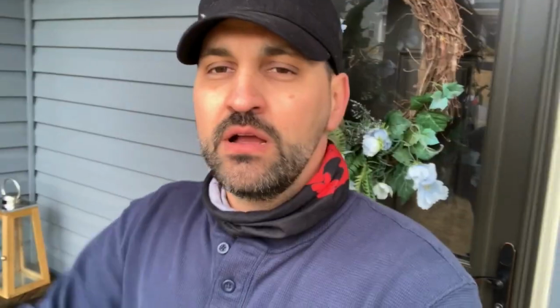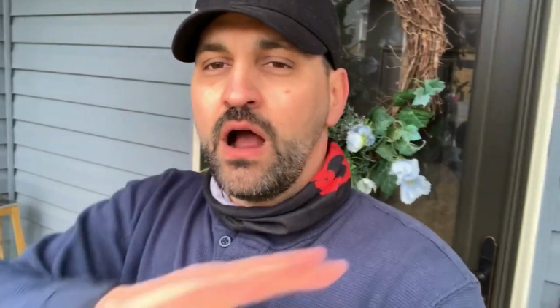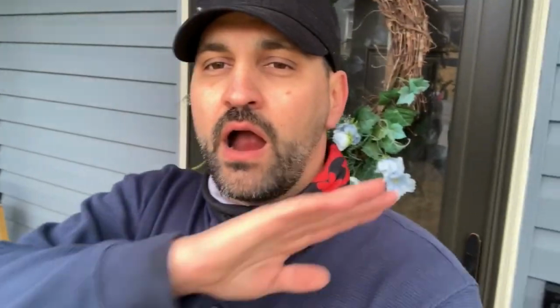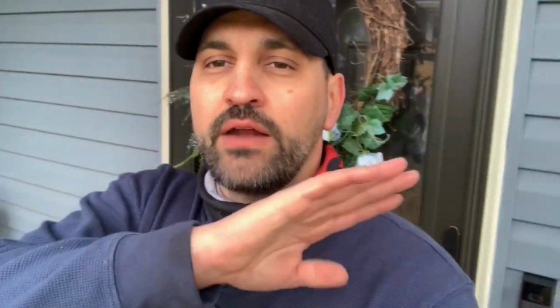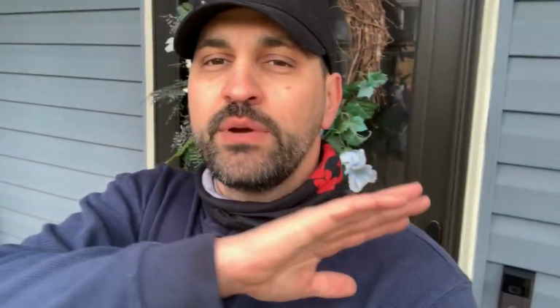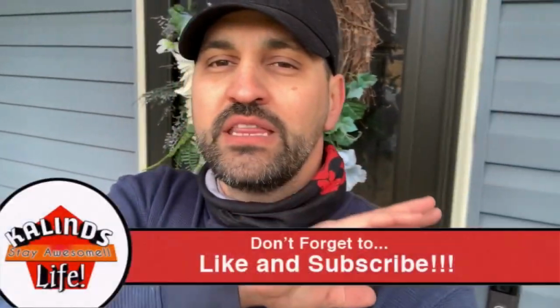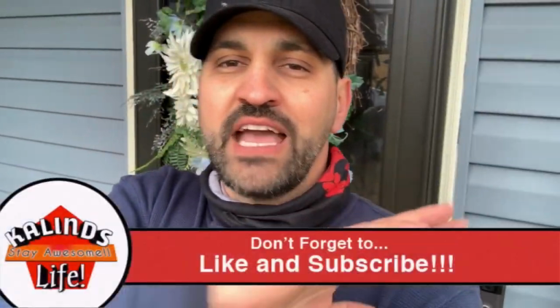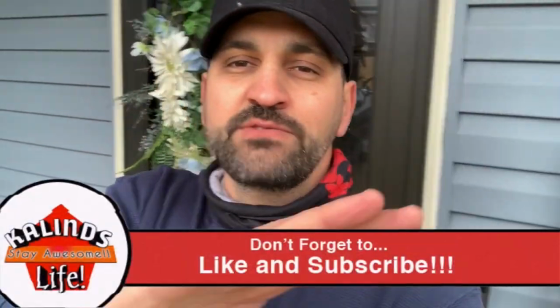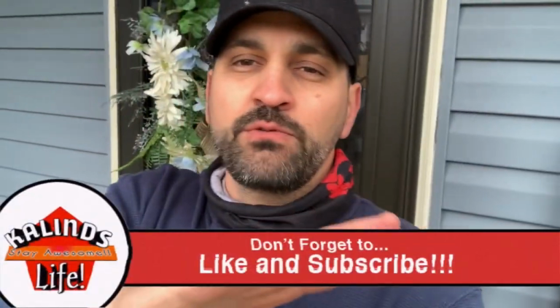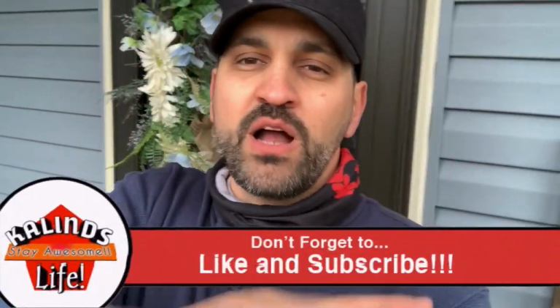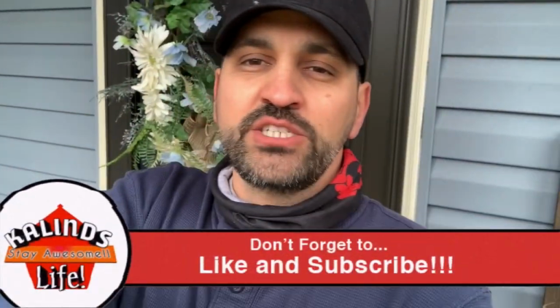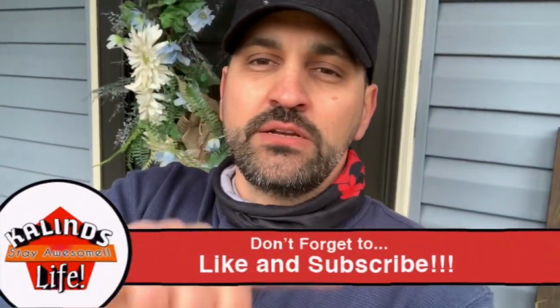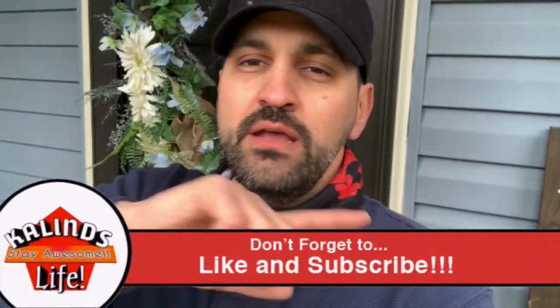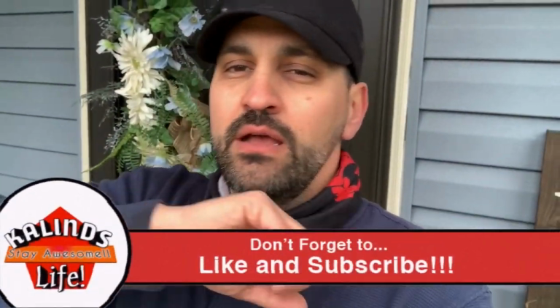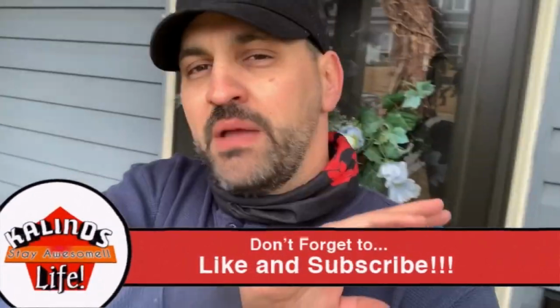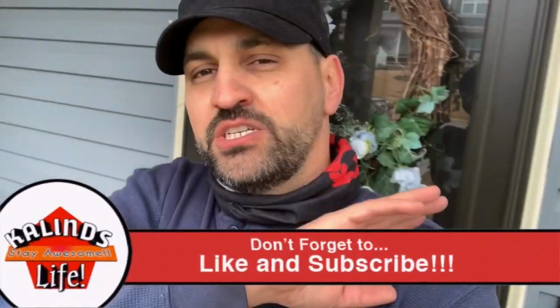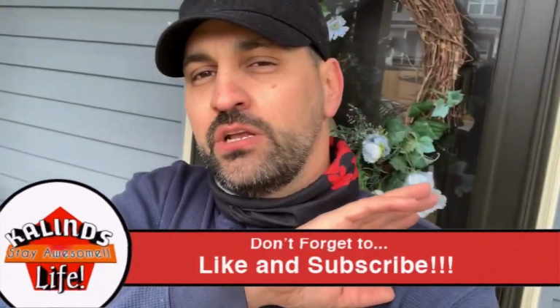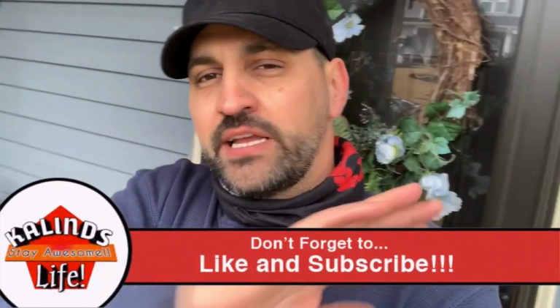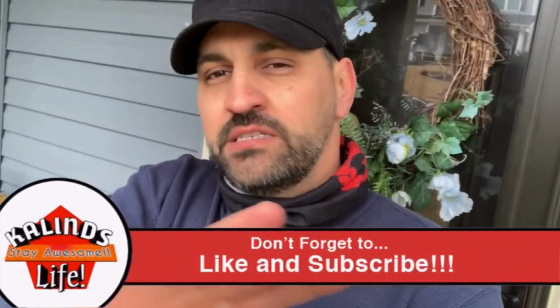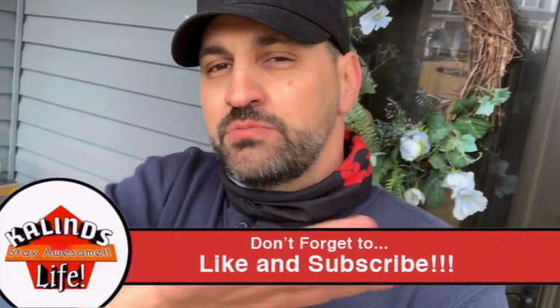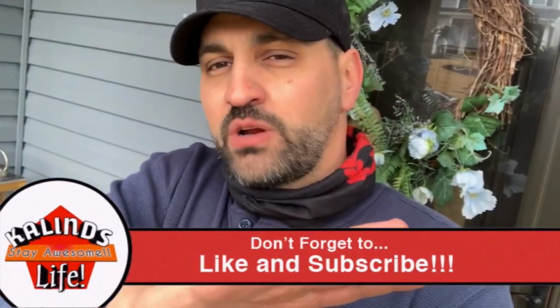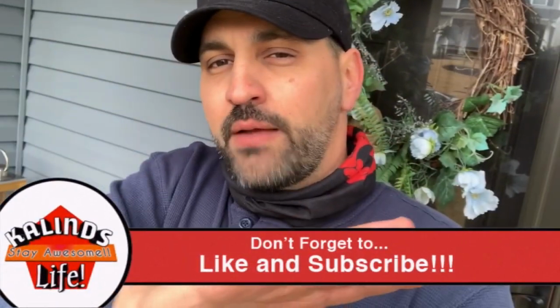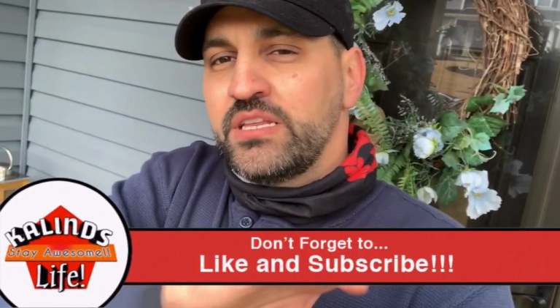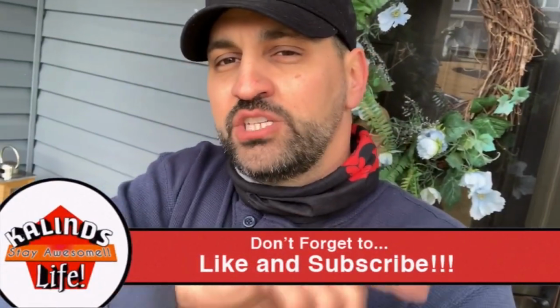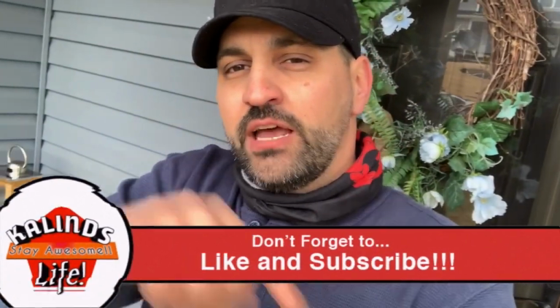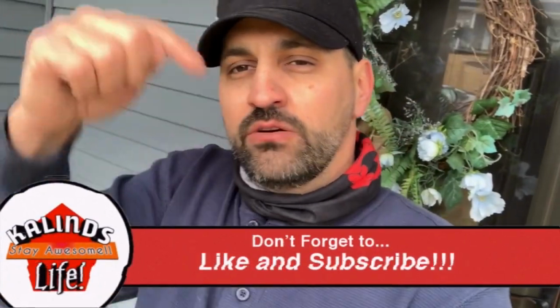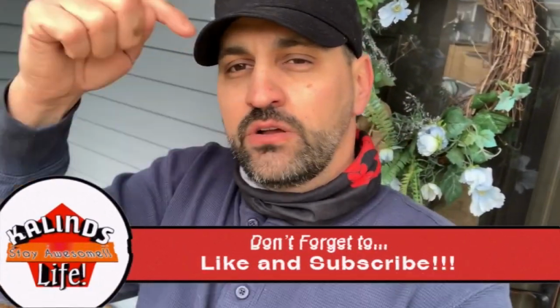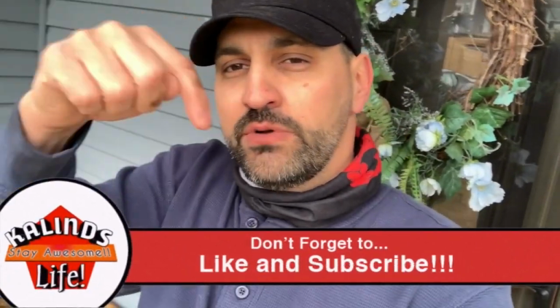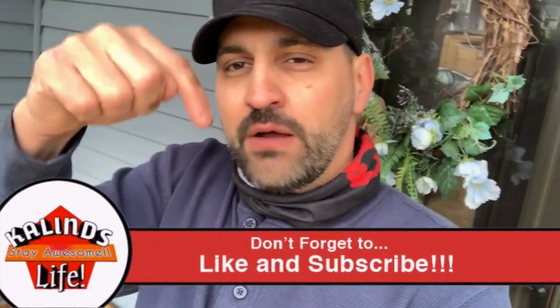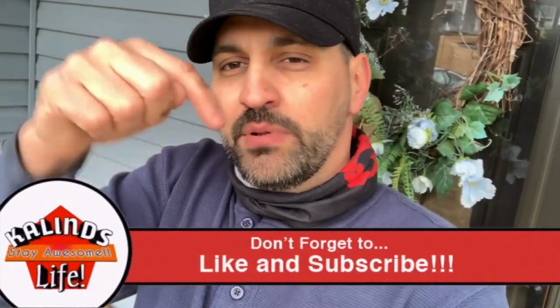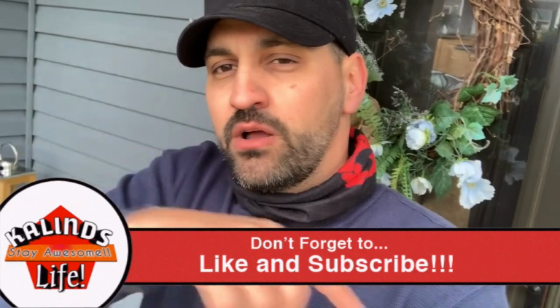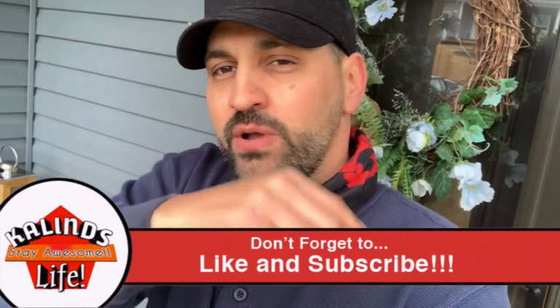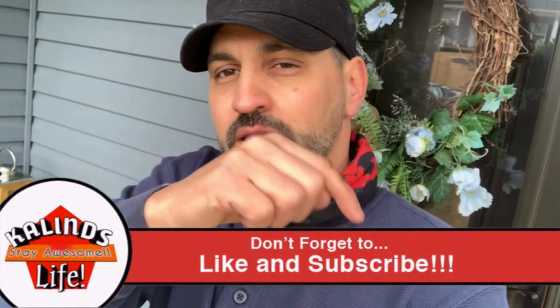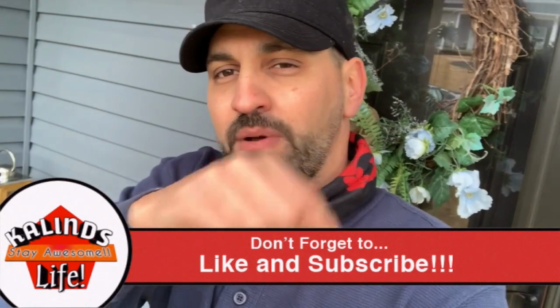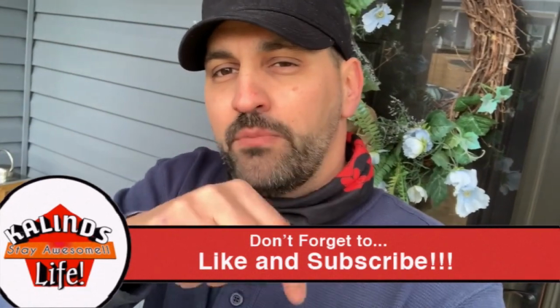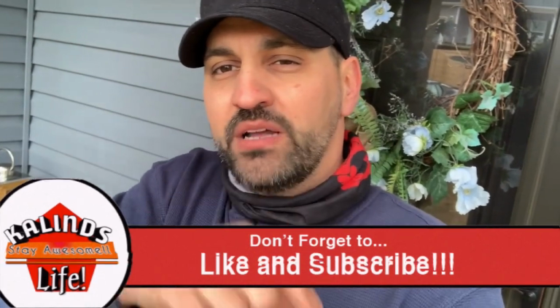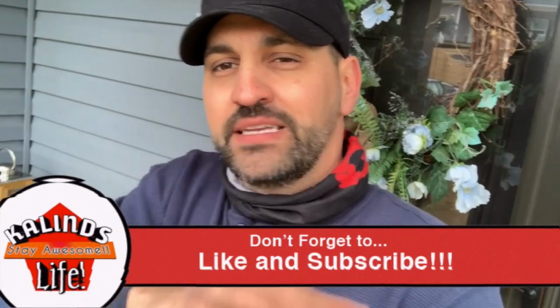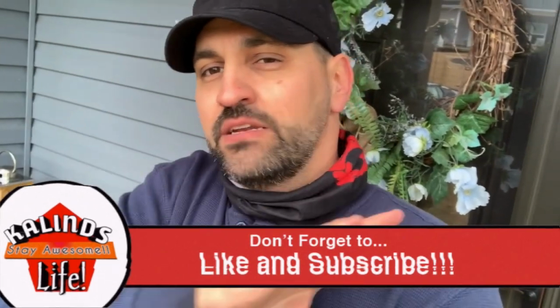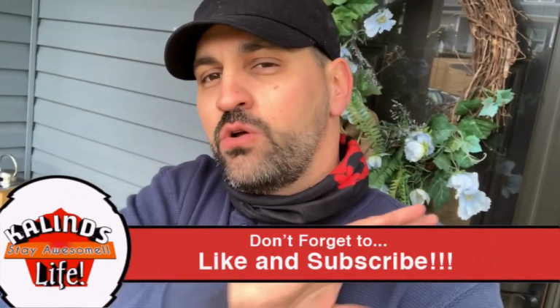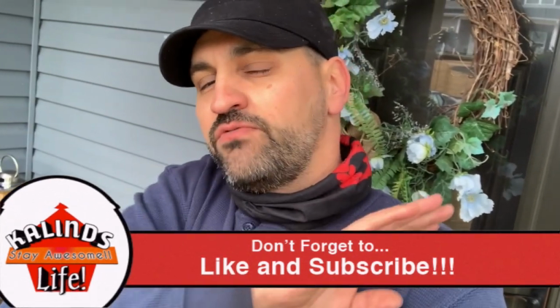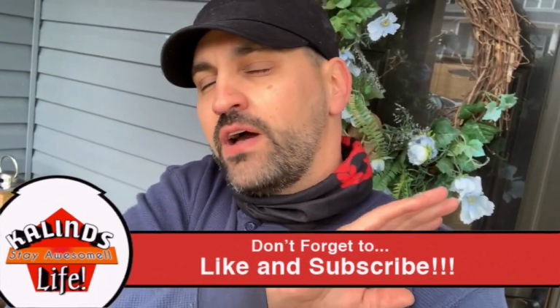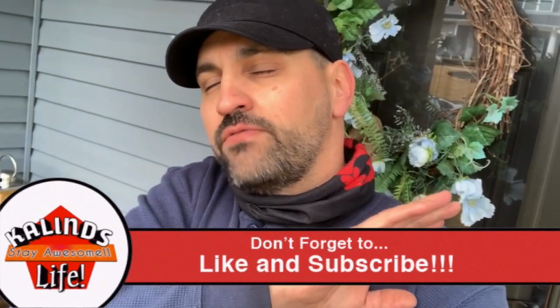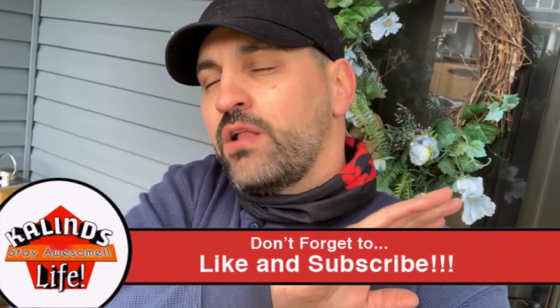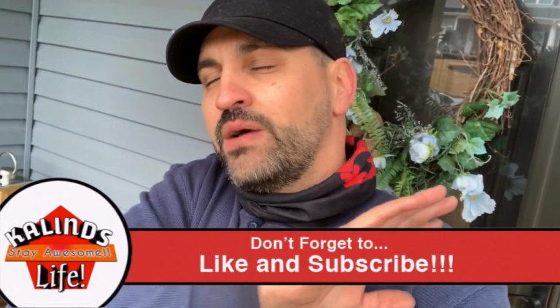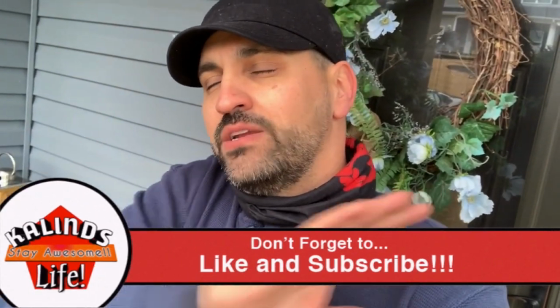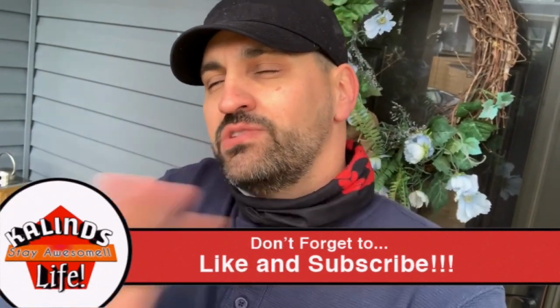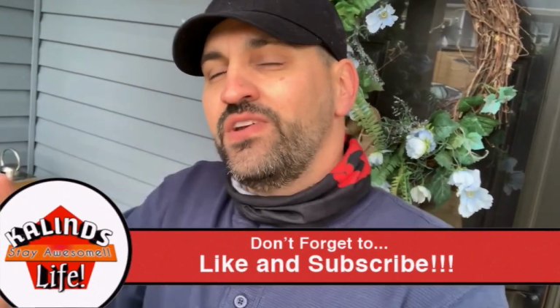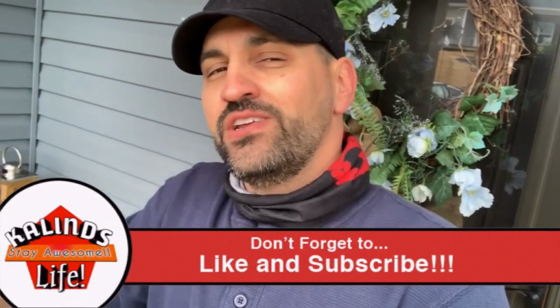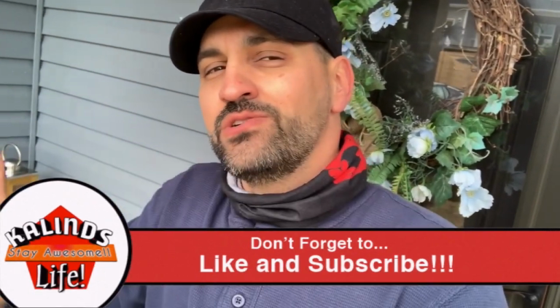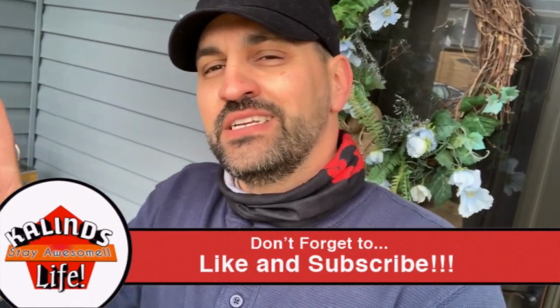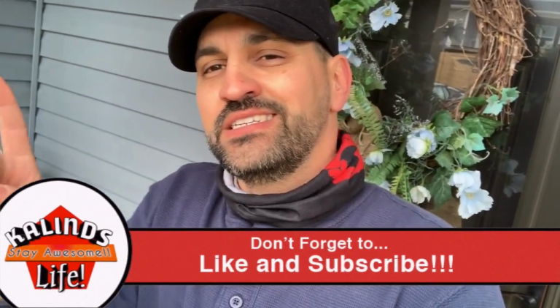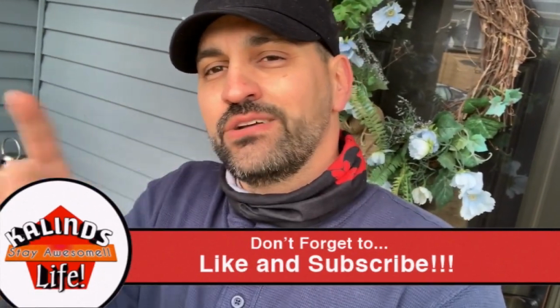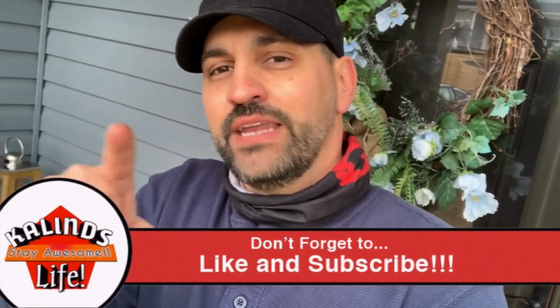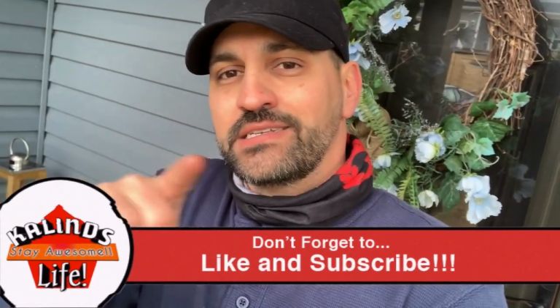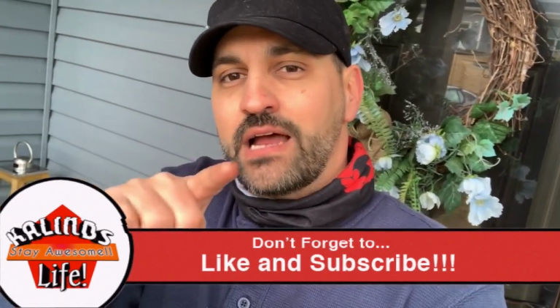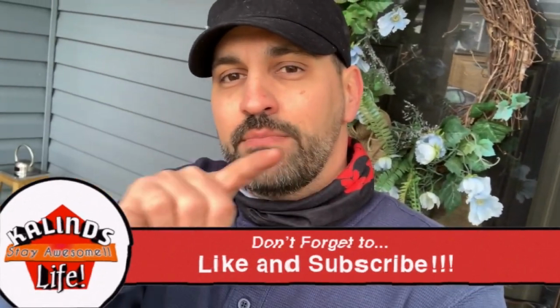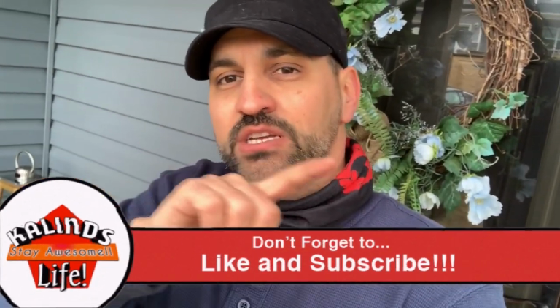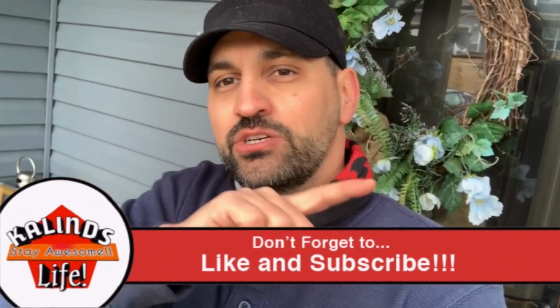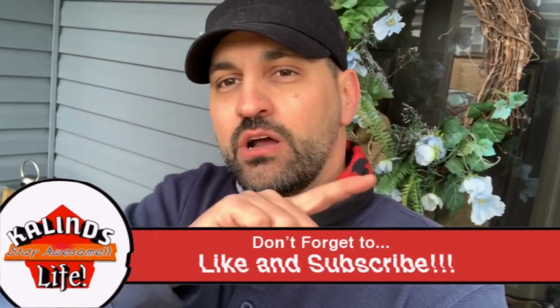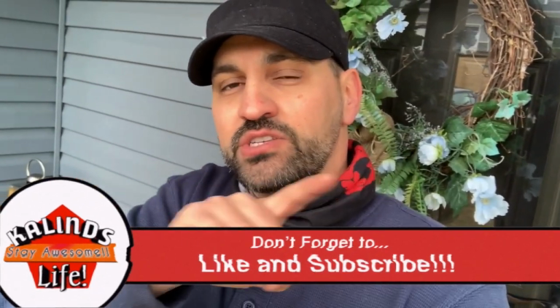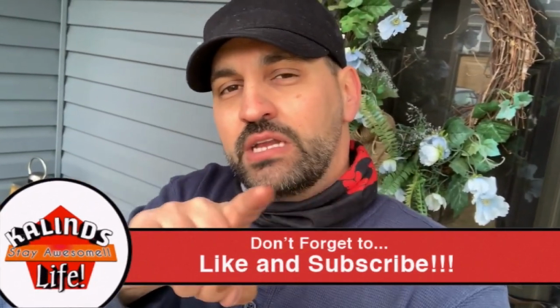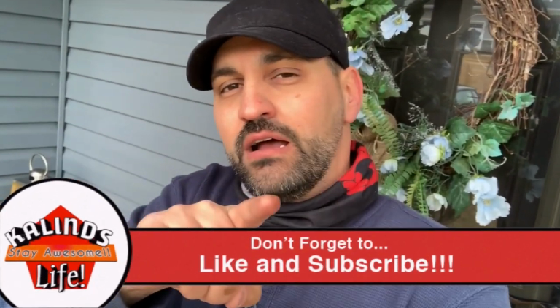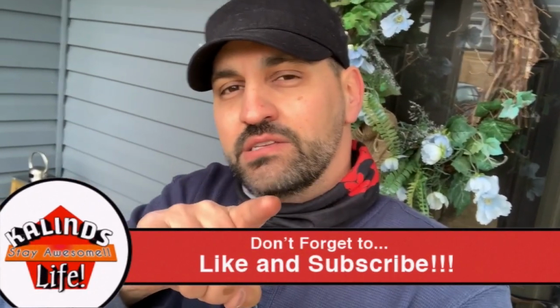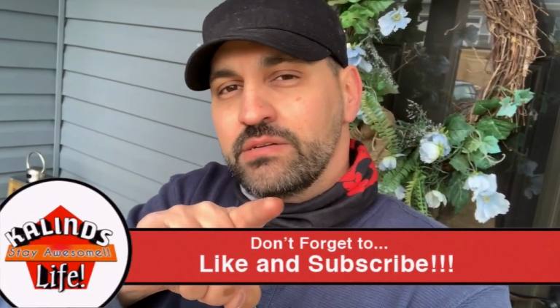All right everybody, thanks for watching. Make sure you like and subscribe to the channel. Go down below, hit the bell button, get notified of all of my newest videos, and until next time, make sure you all stay awesome.